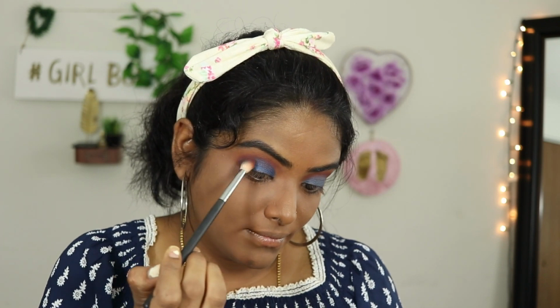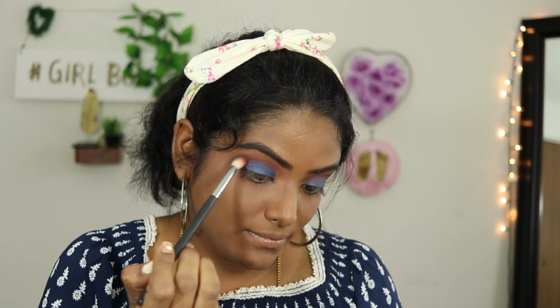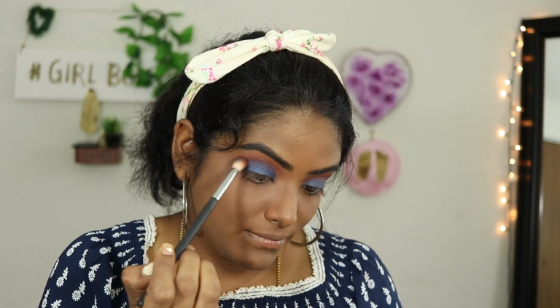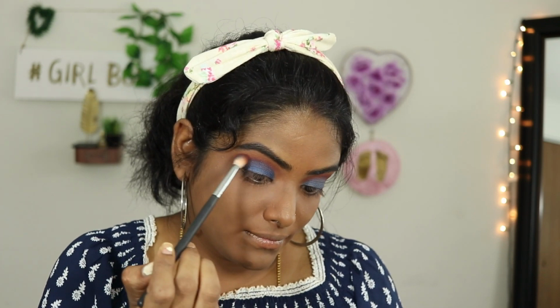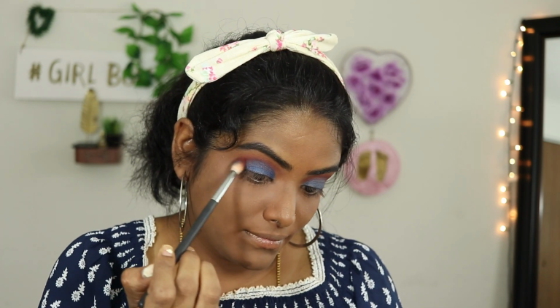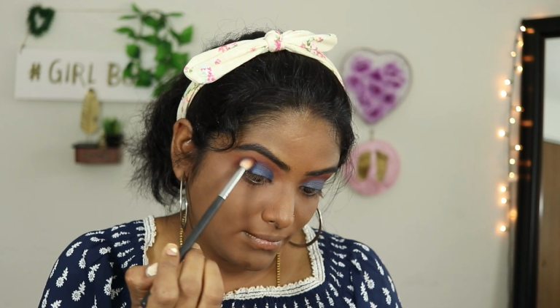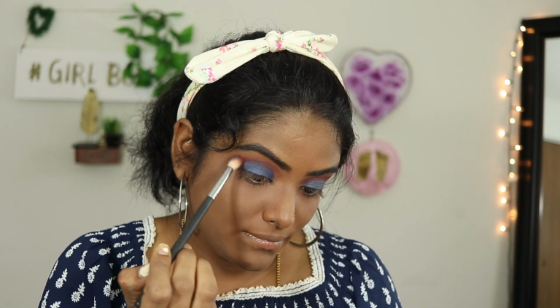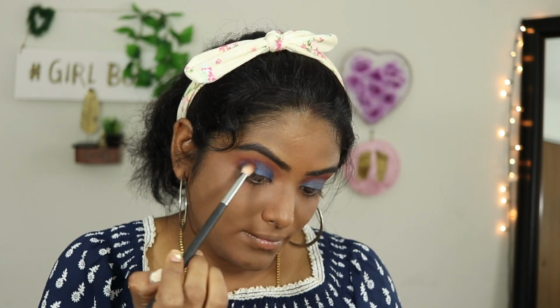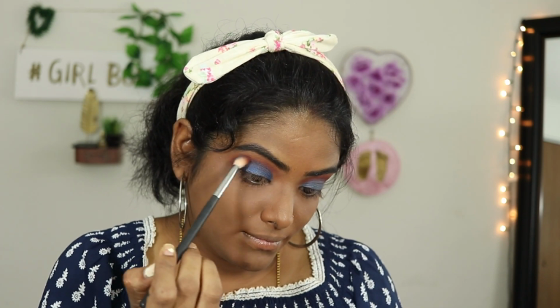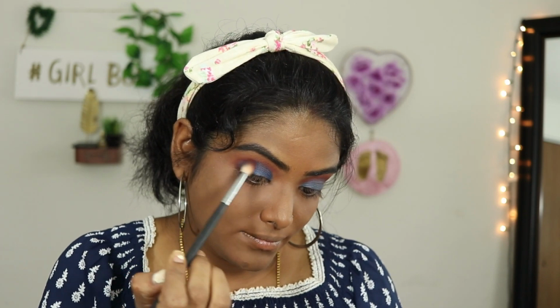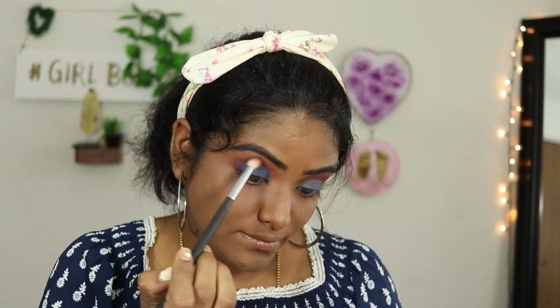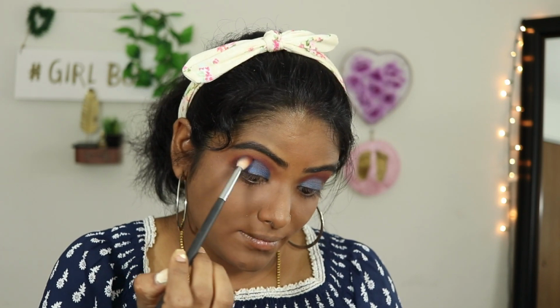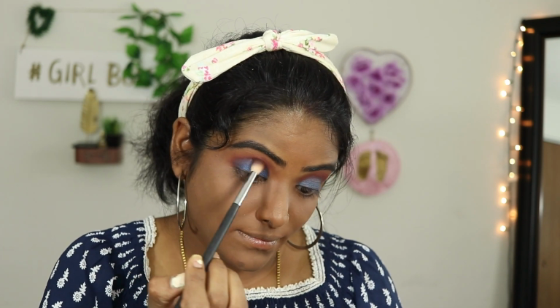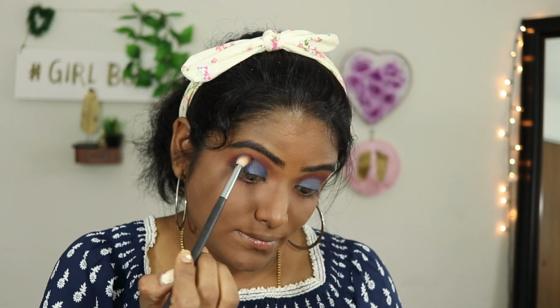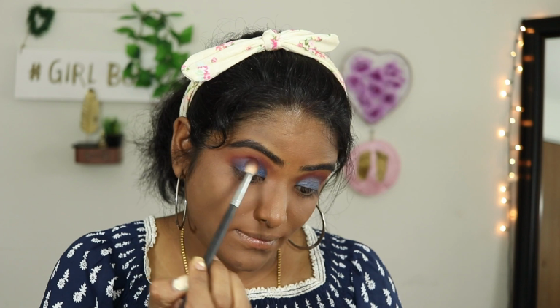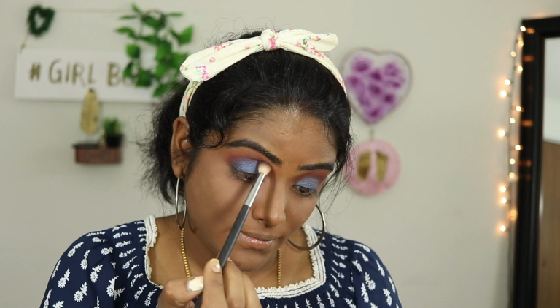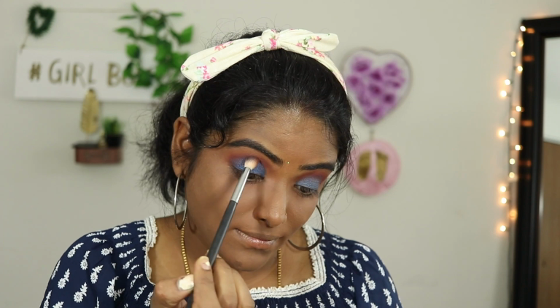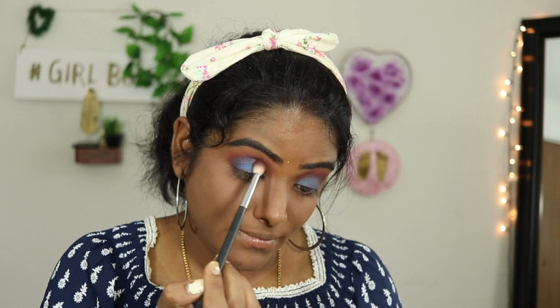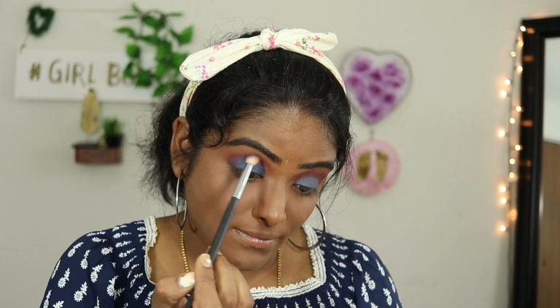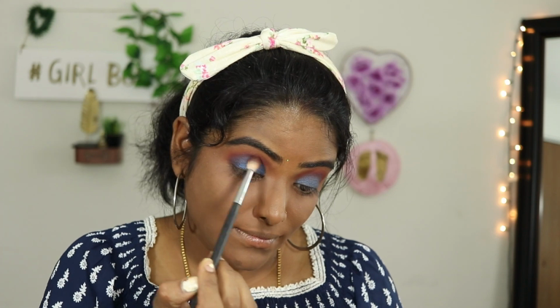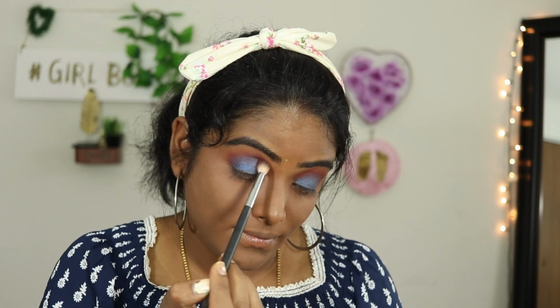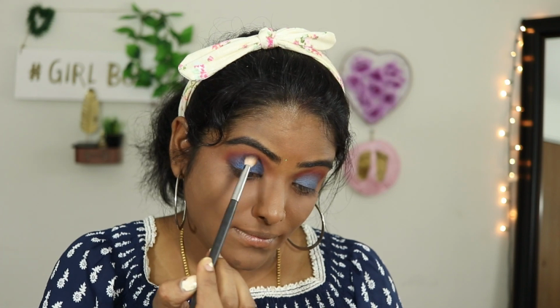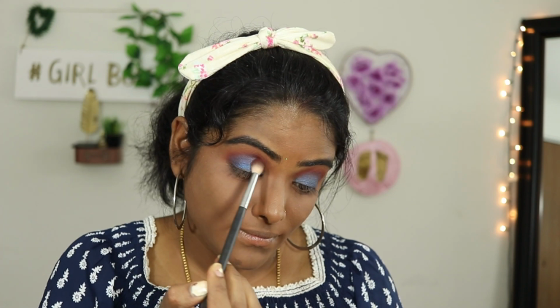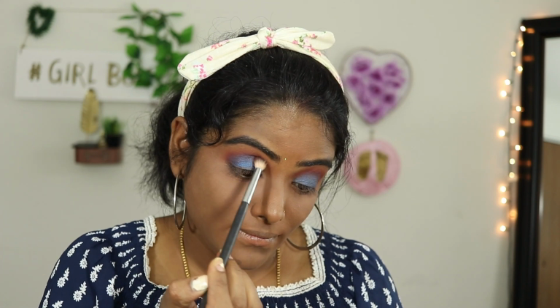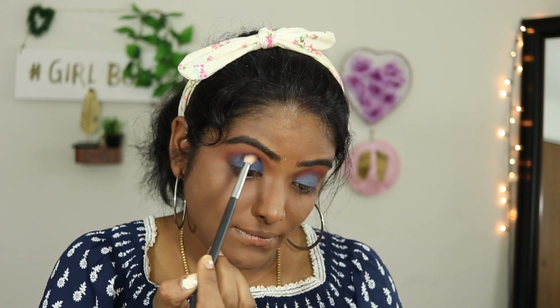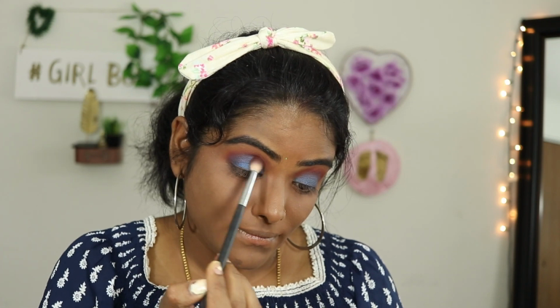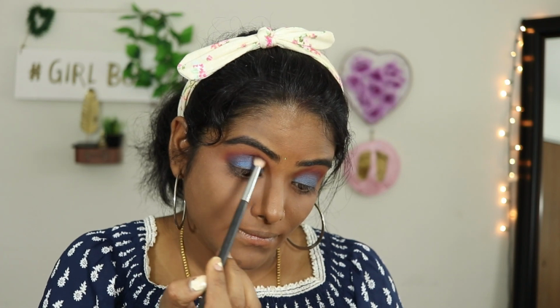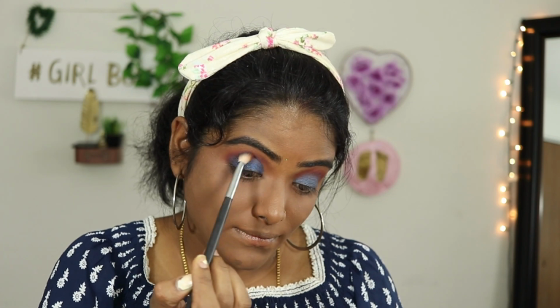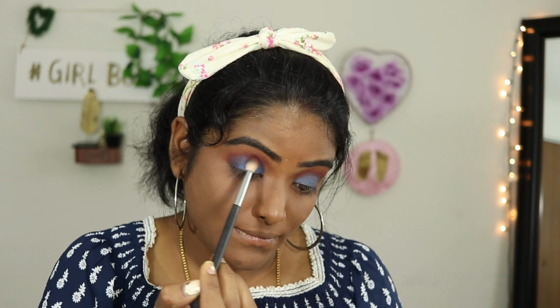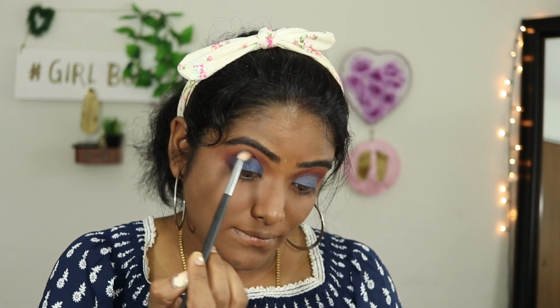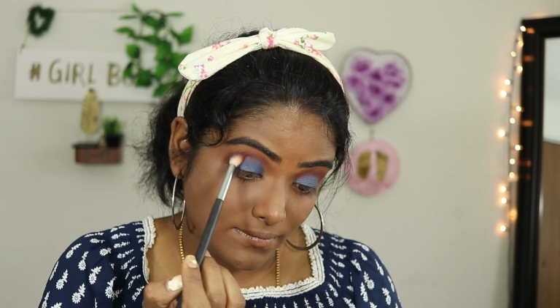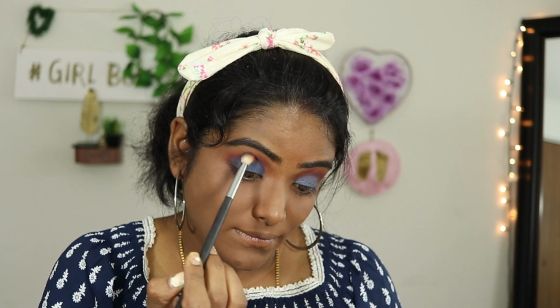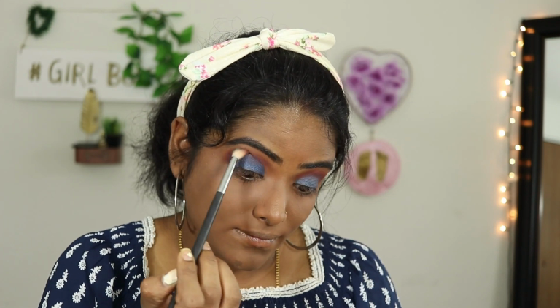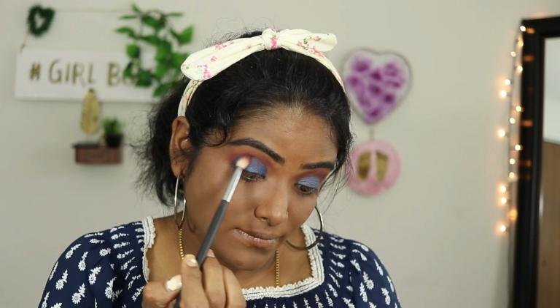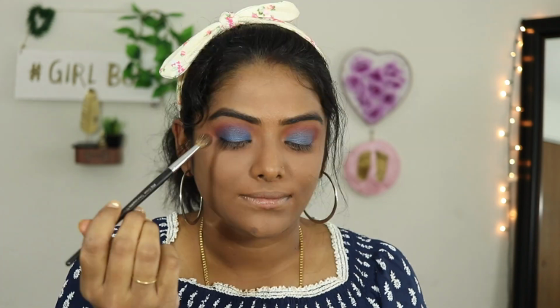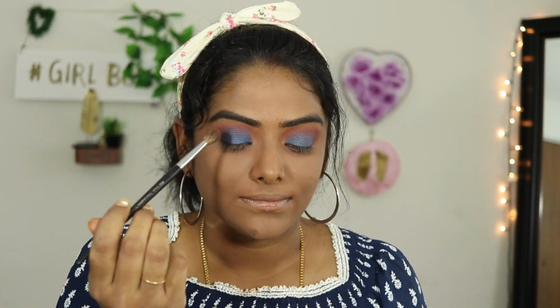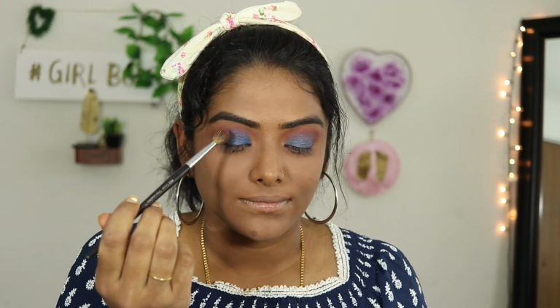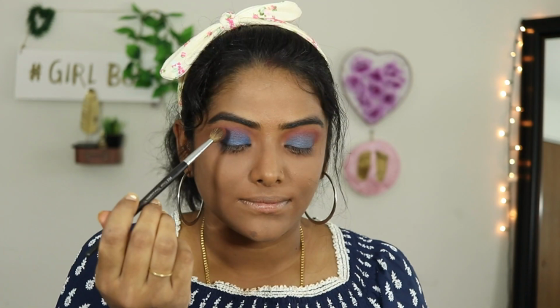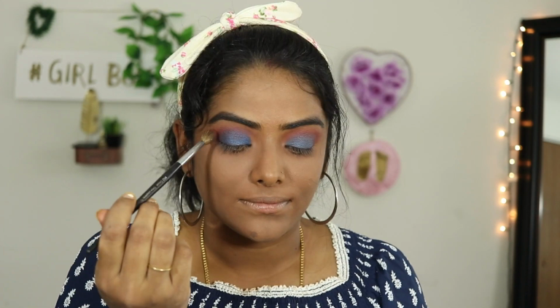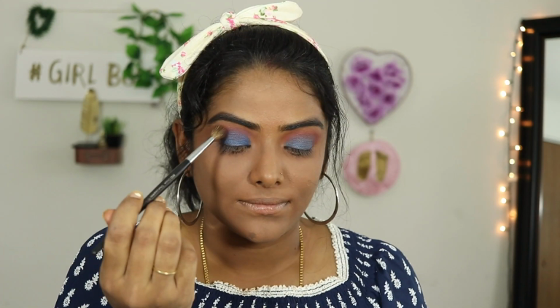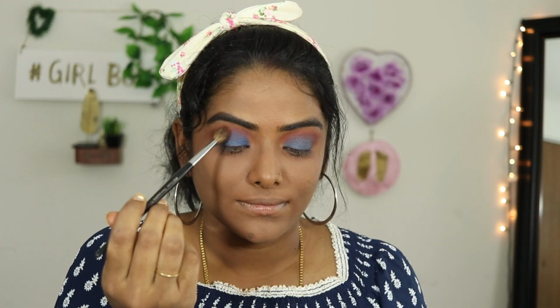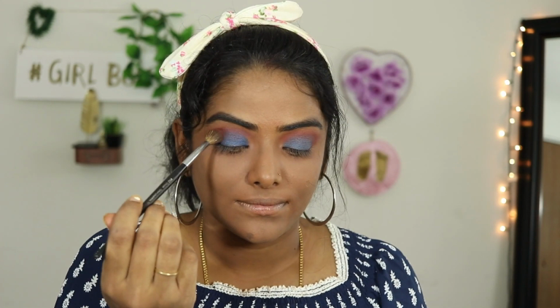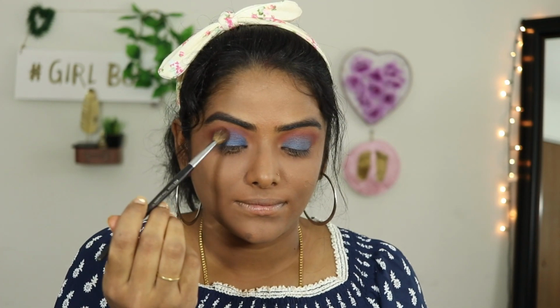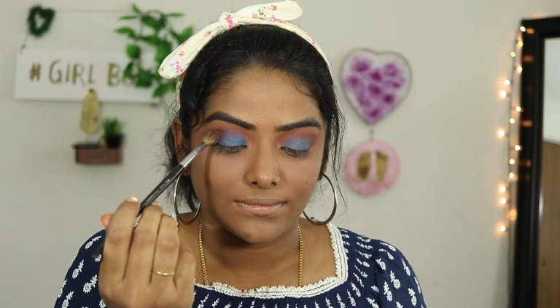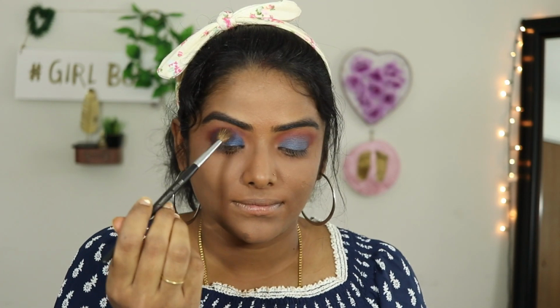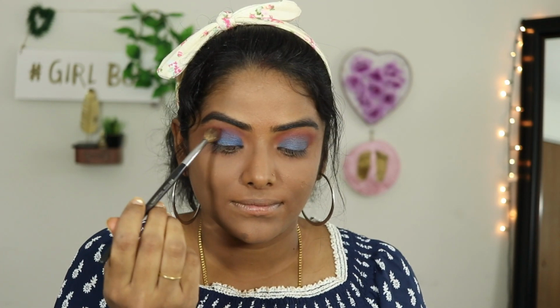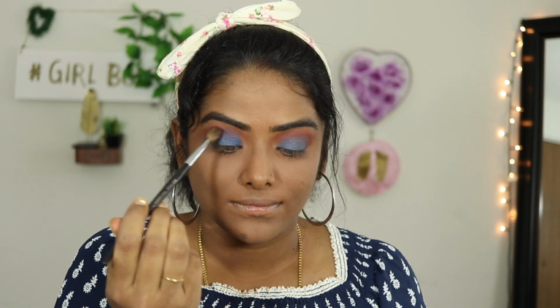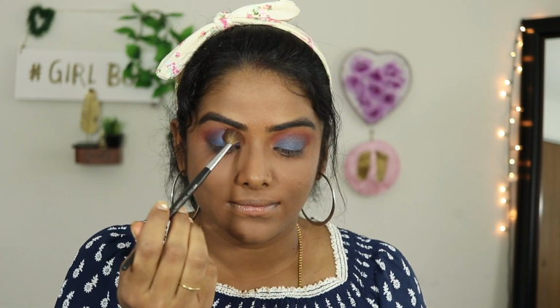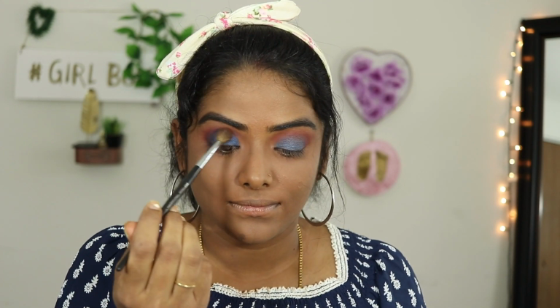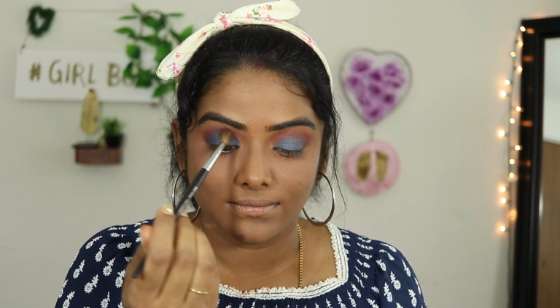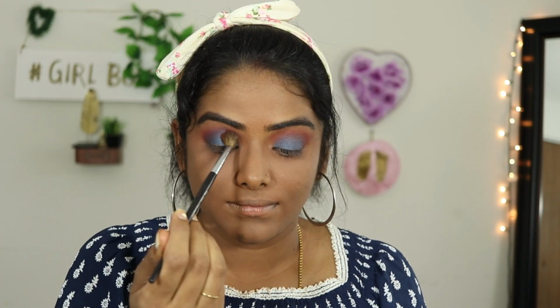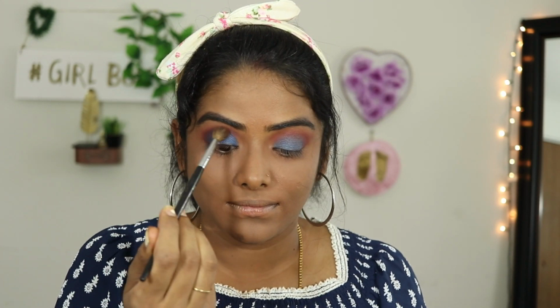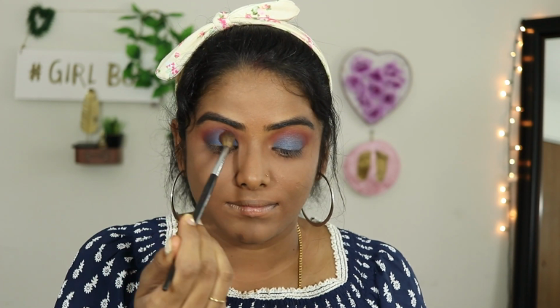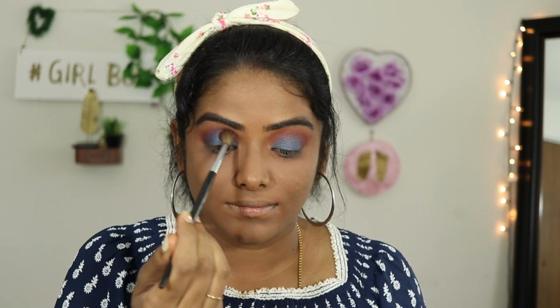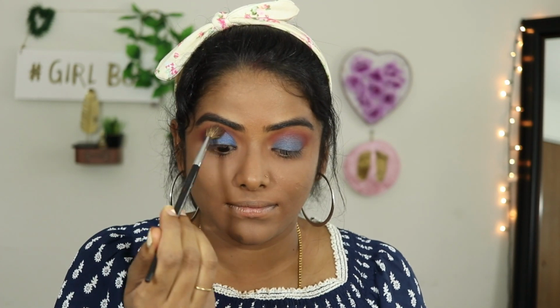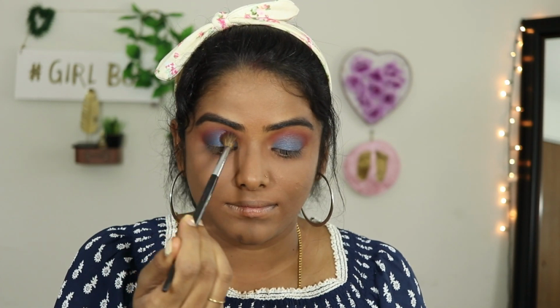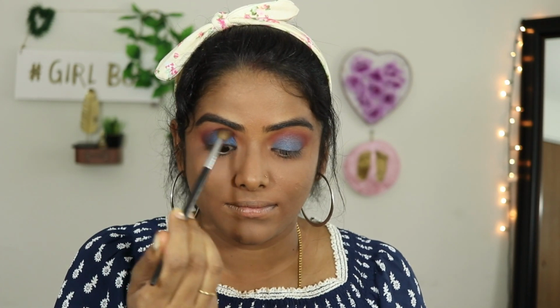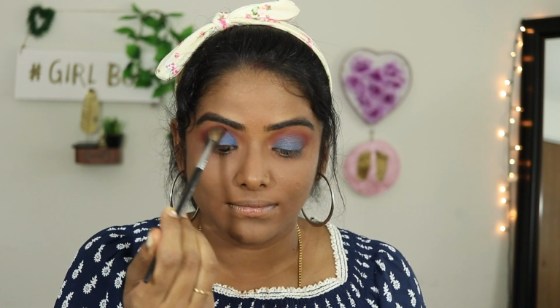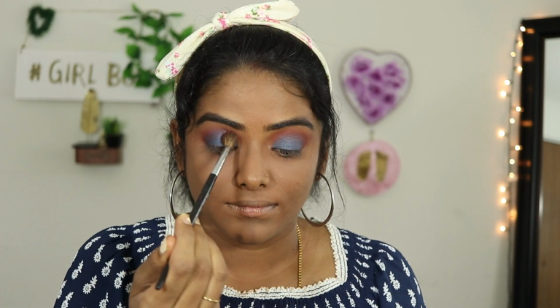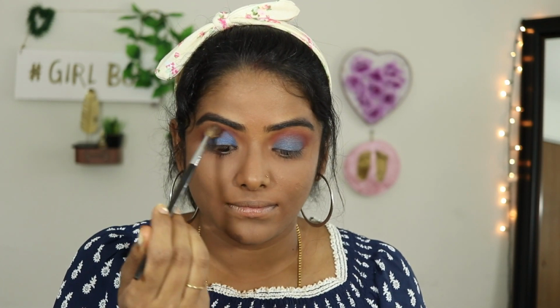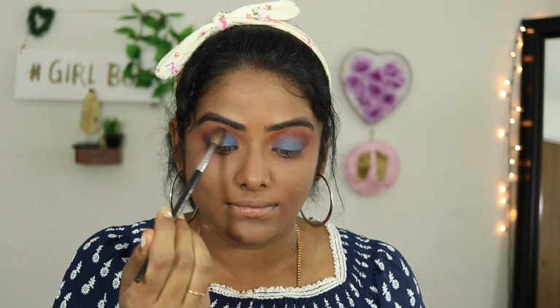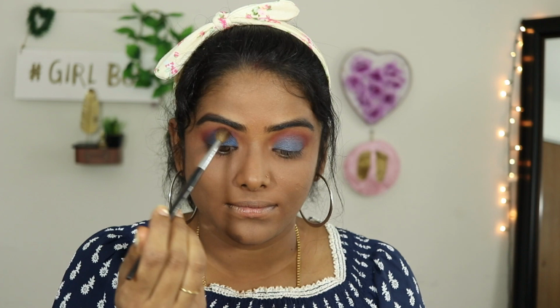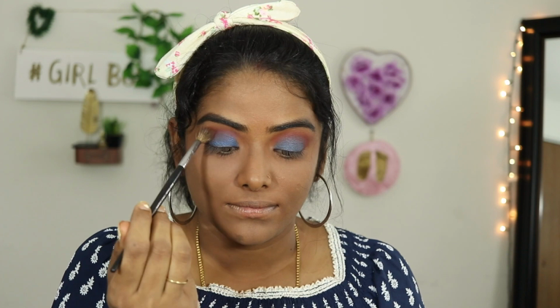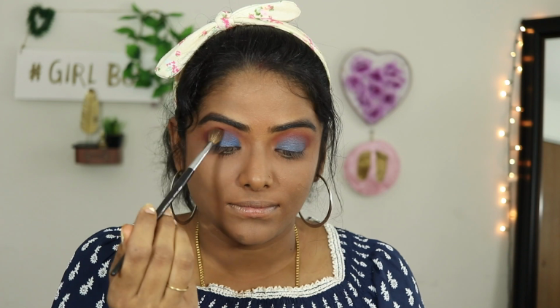I am applying the blue hallow. I am using that blue light color with the same Morphe blending brush. You need to apply it carefully to blend the colors.